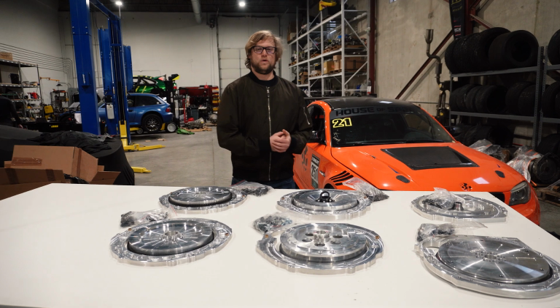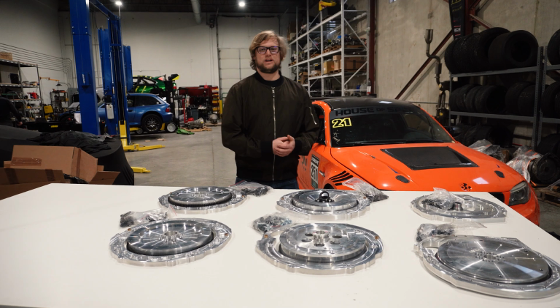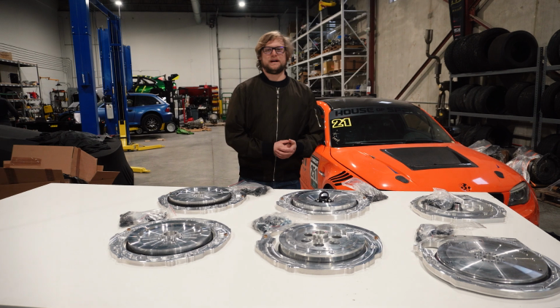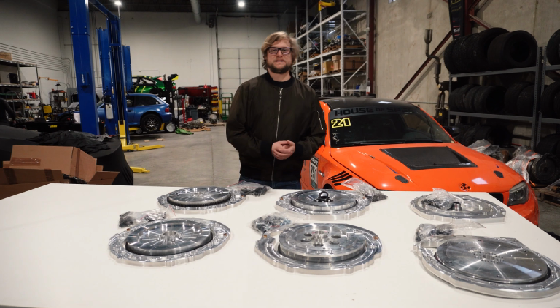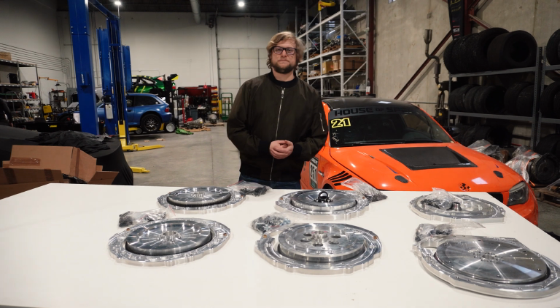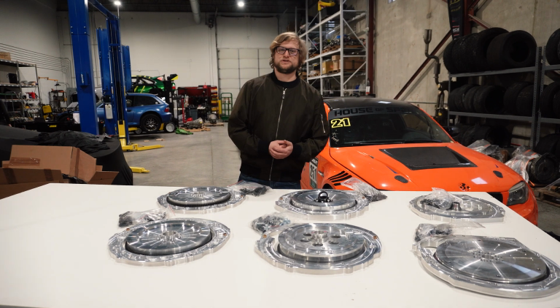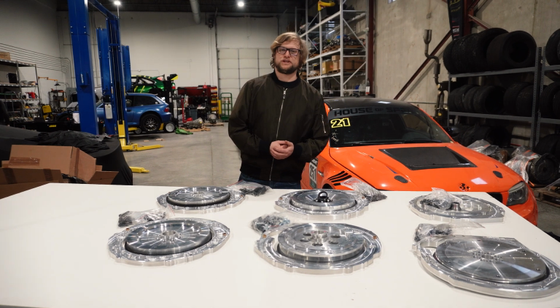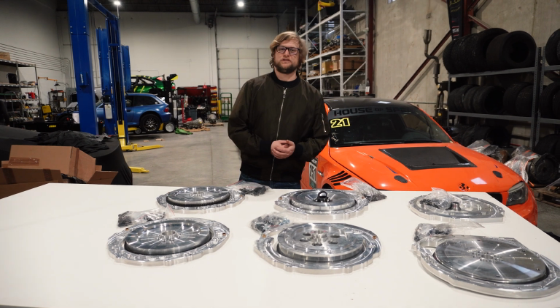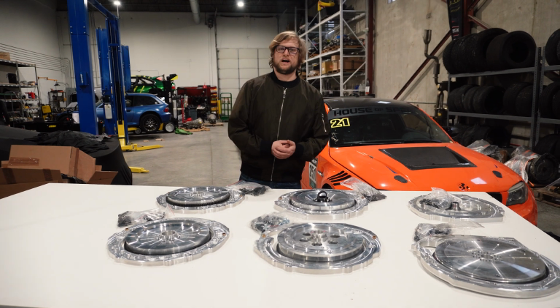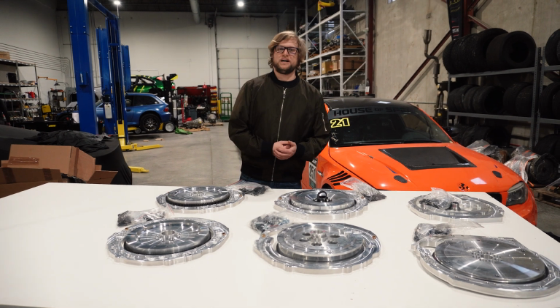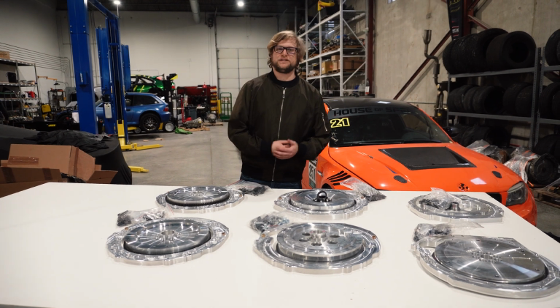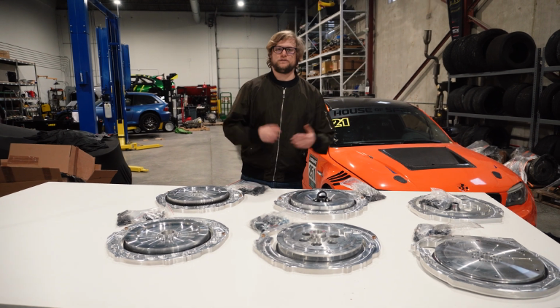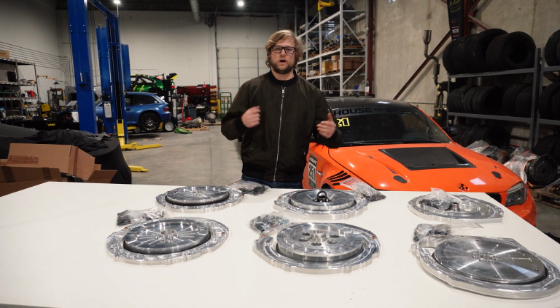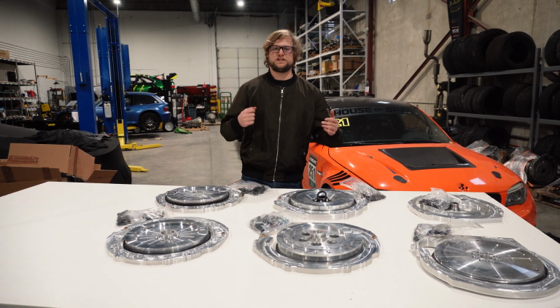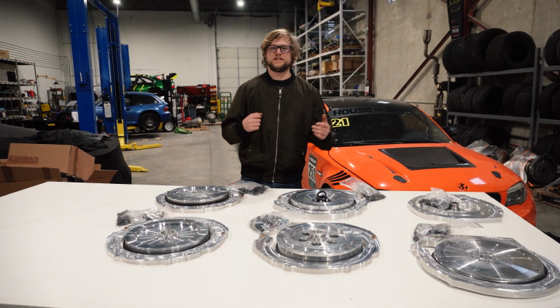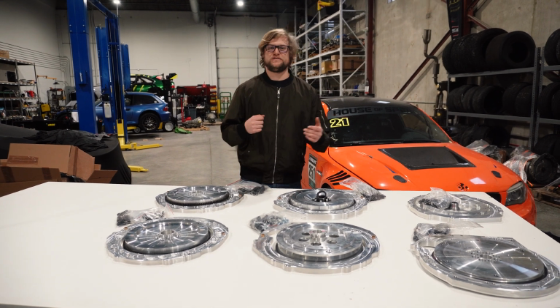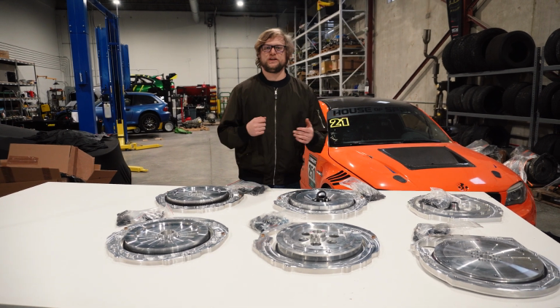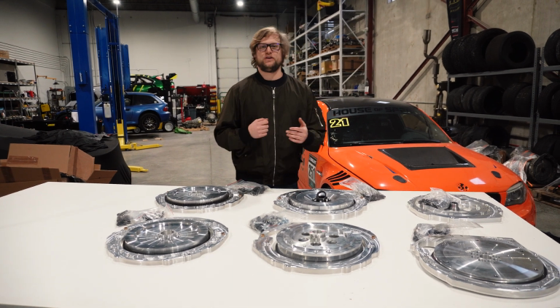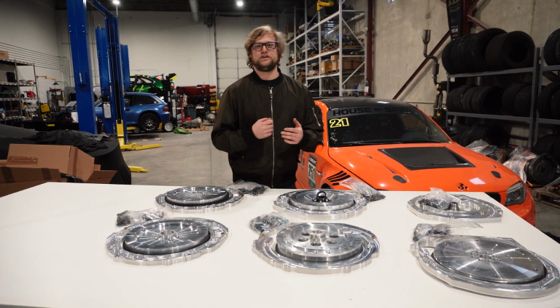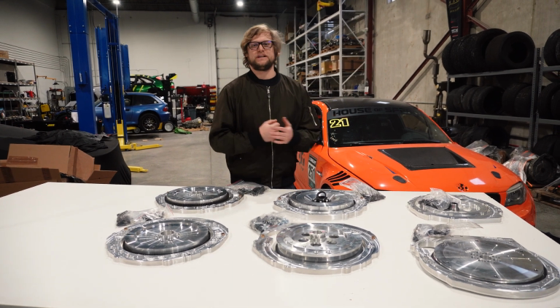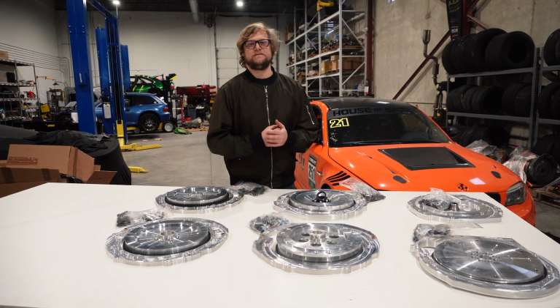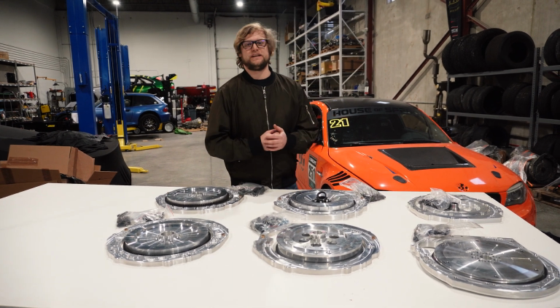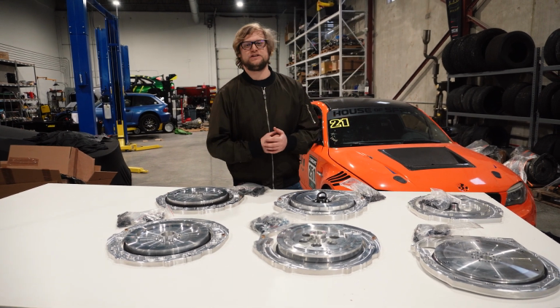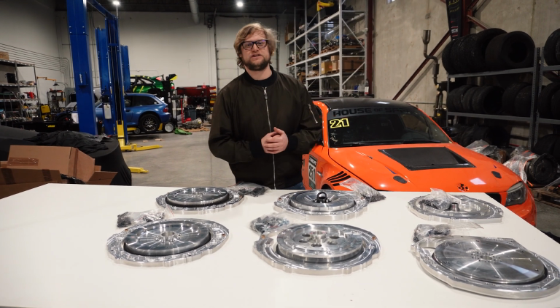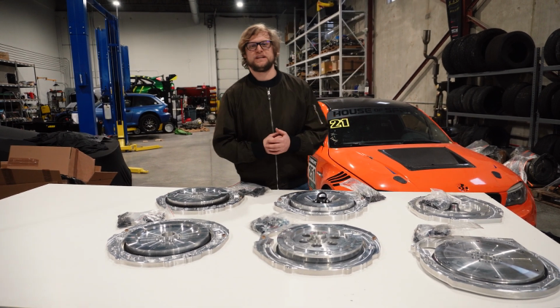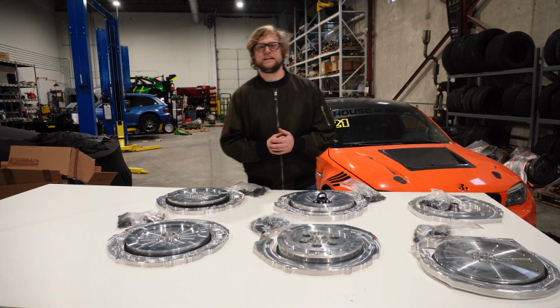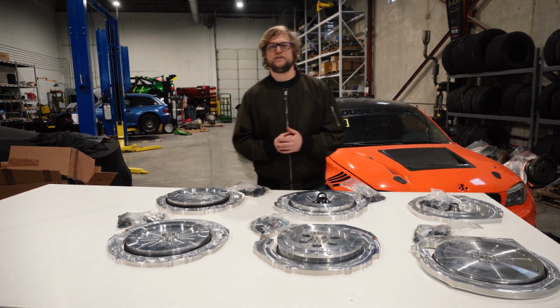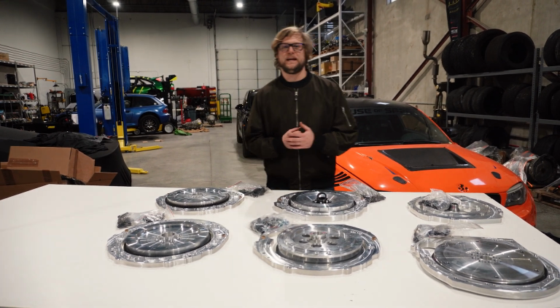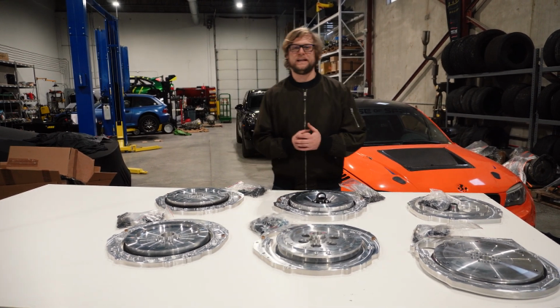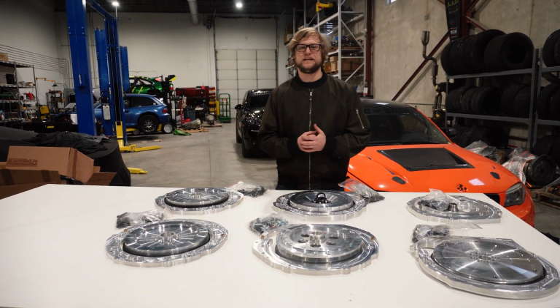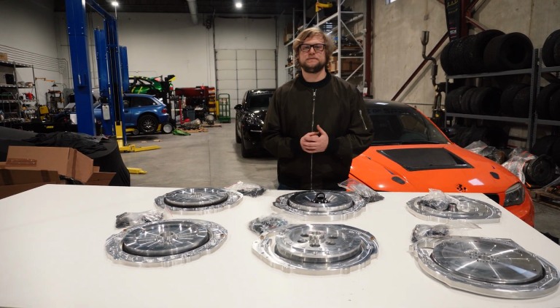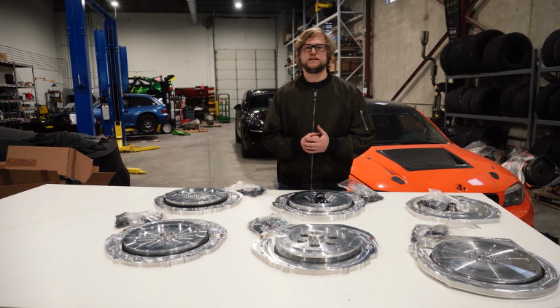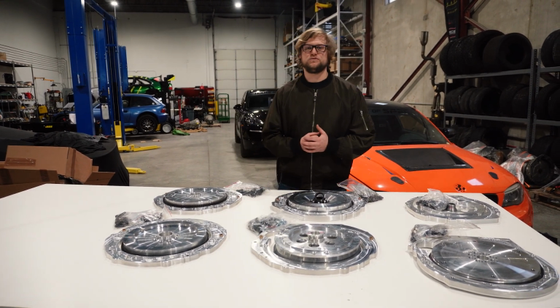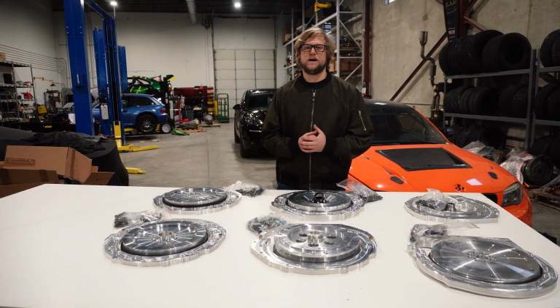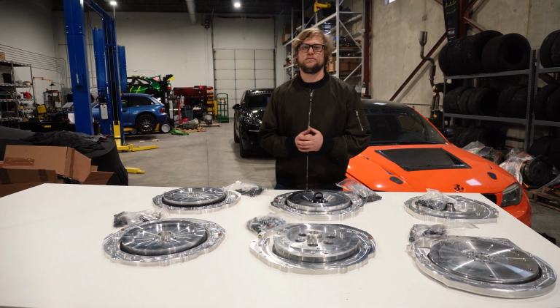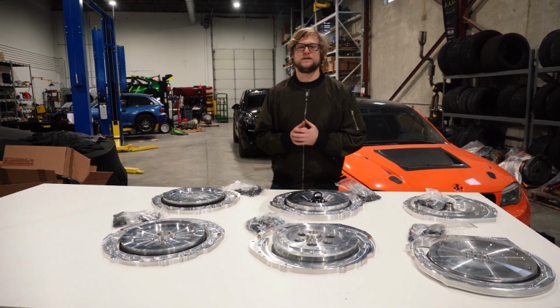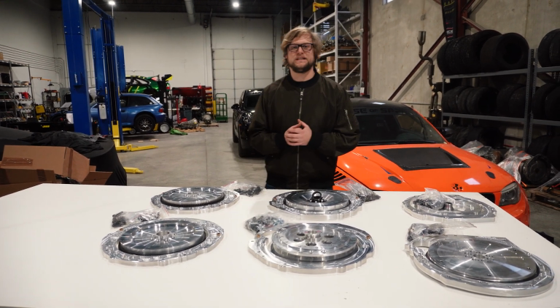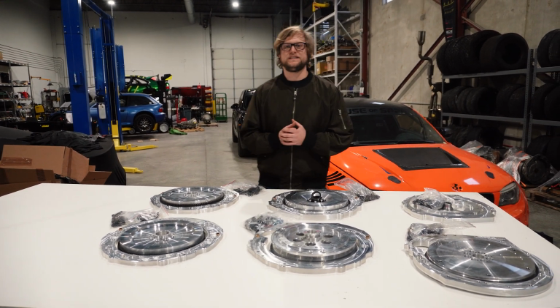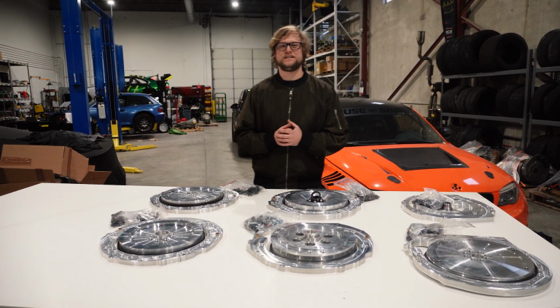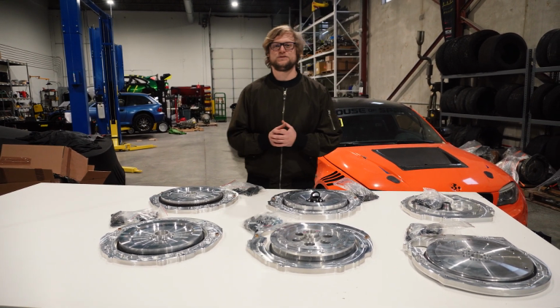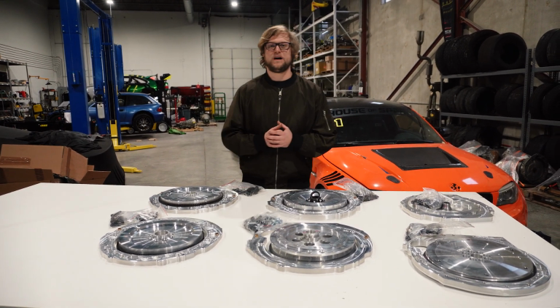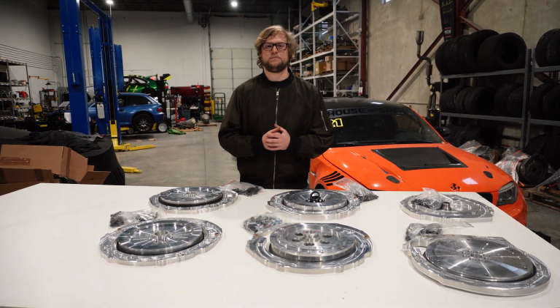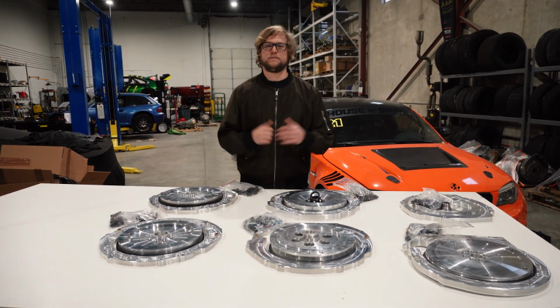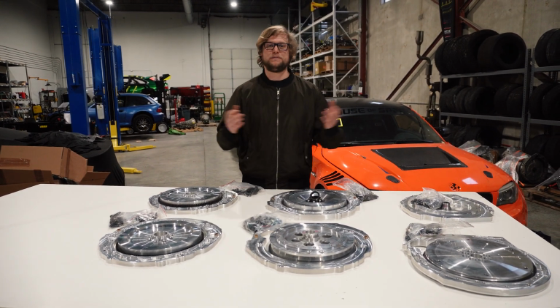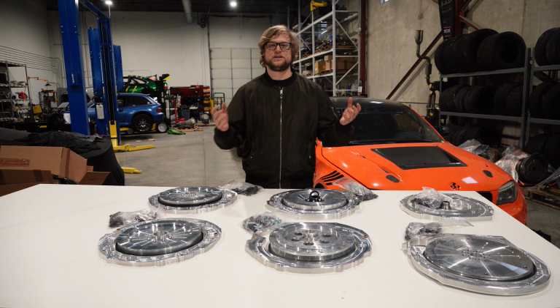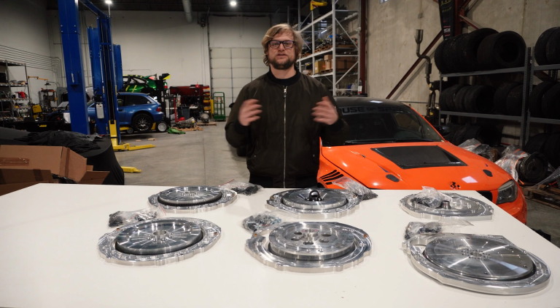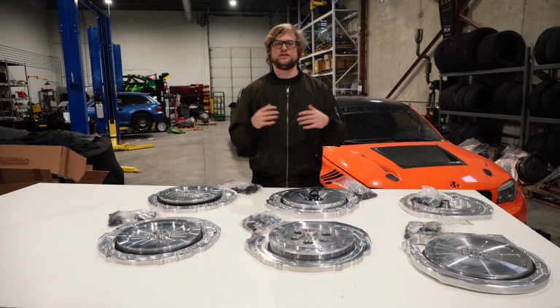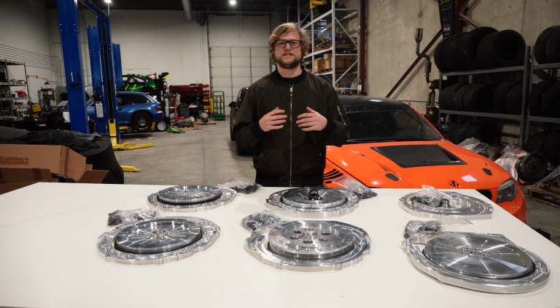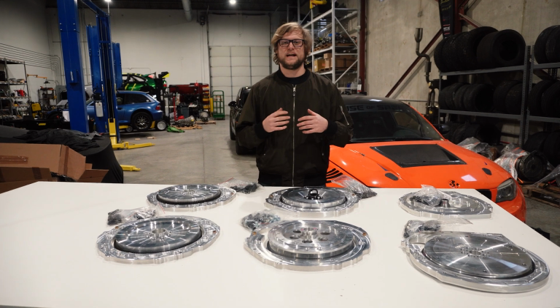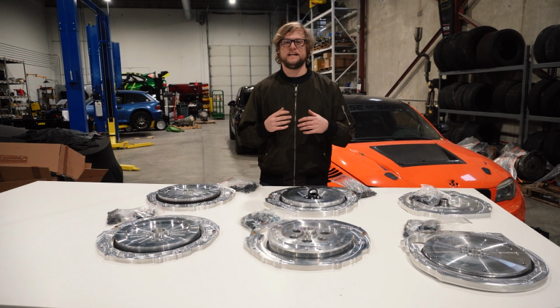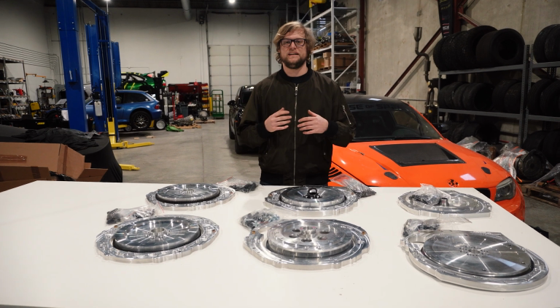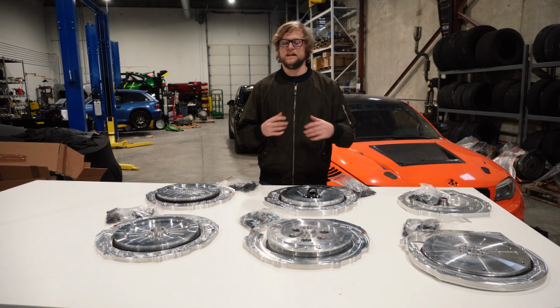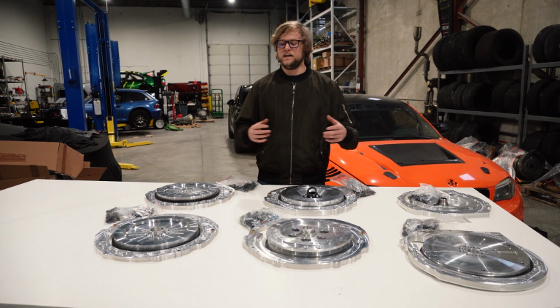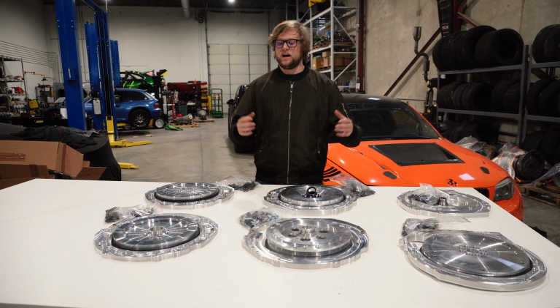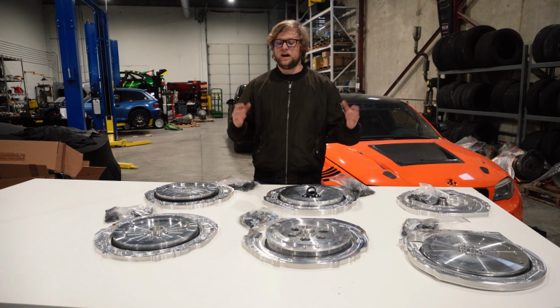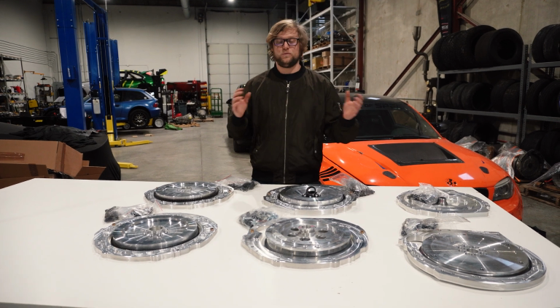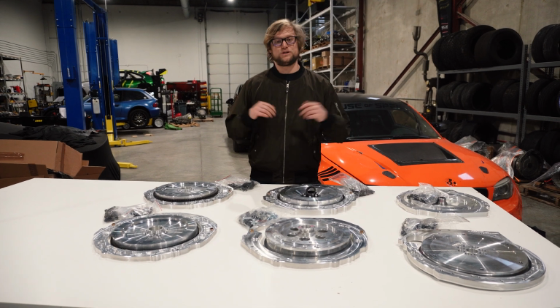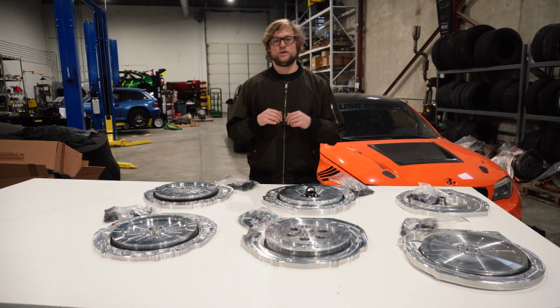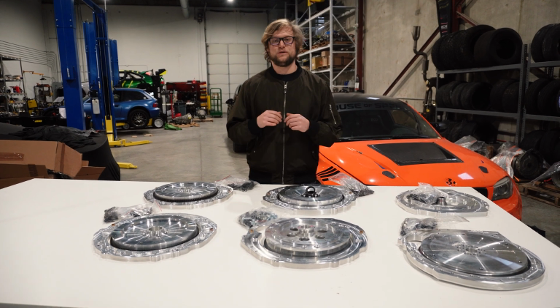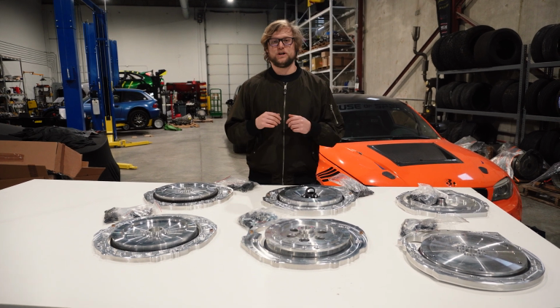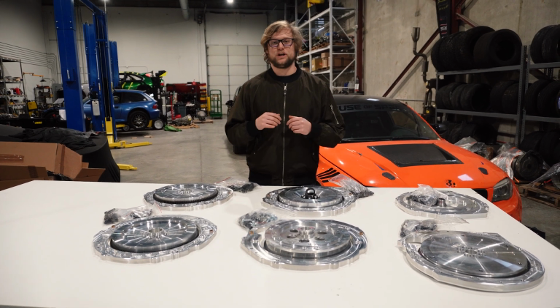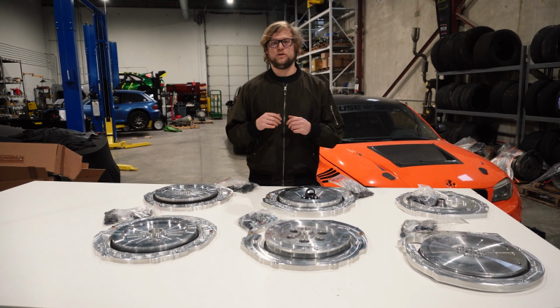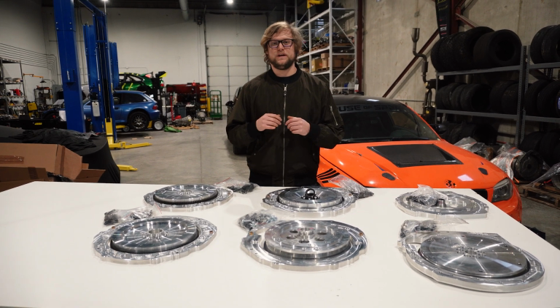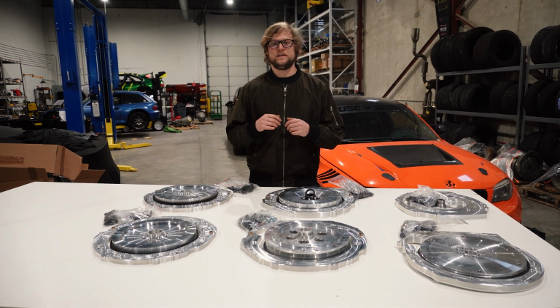Welcome back to Seamplugit Garage. If you're watching this video, you're definitely interested in either an 8HP swap or a DCT swap, or maybe you're still deciding on which one you want to go with.